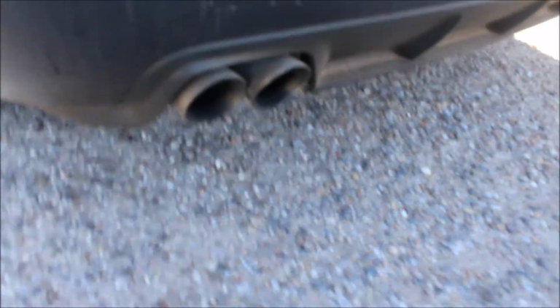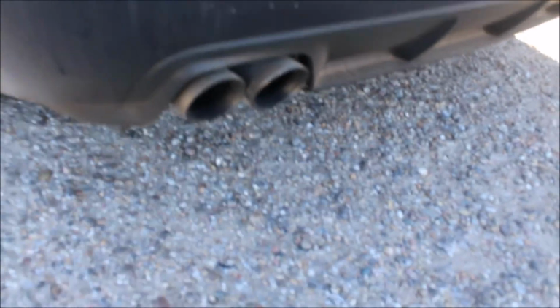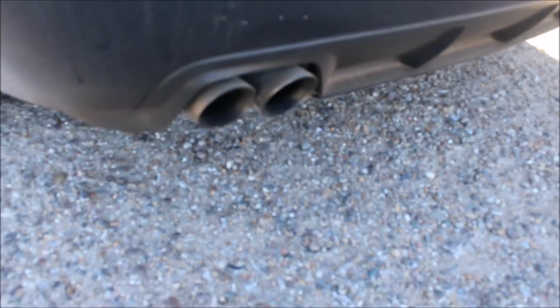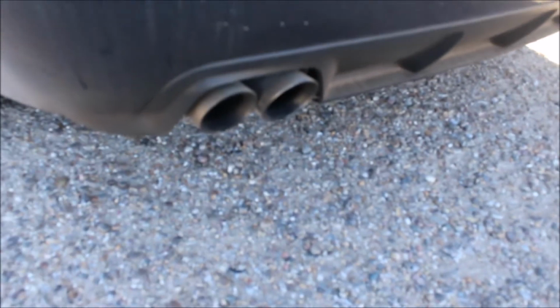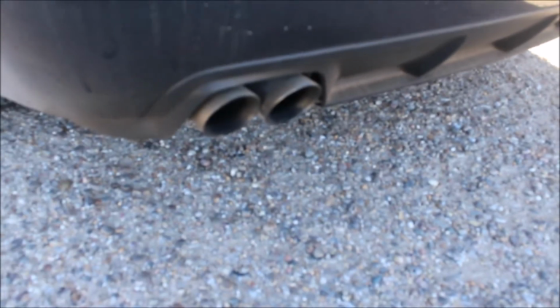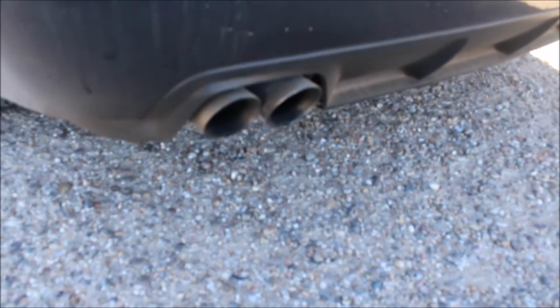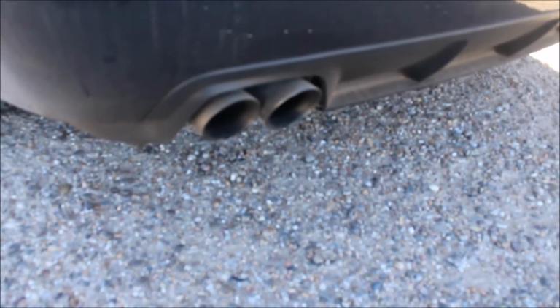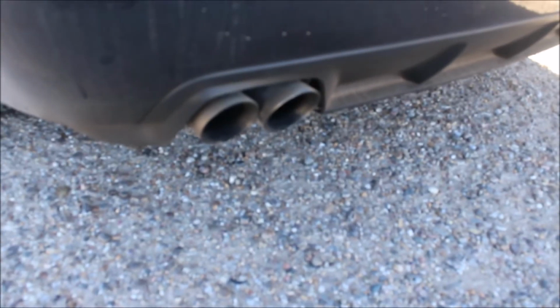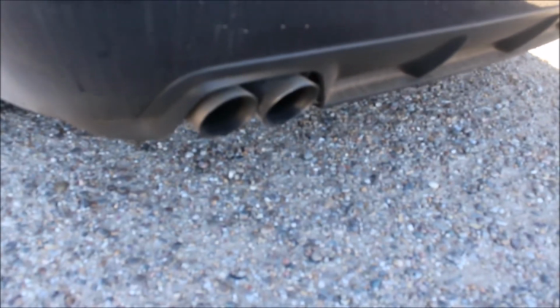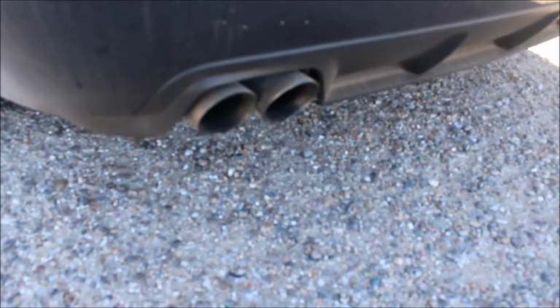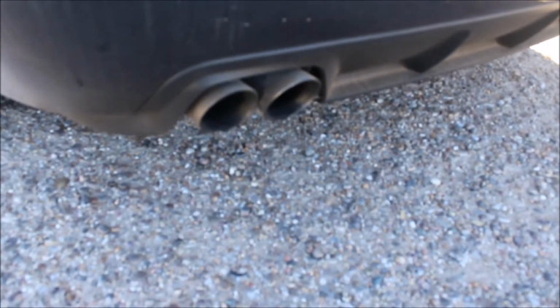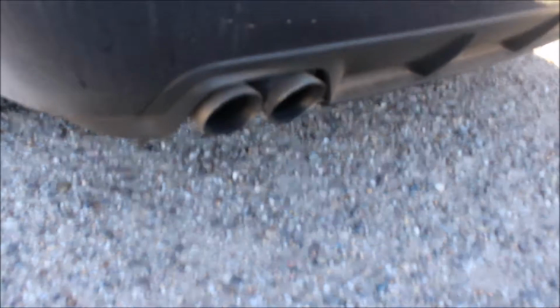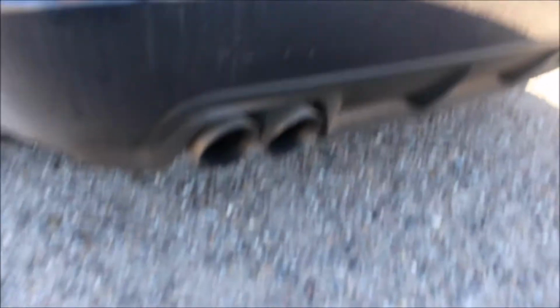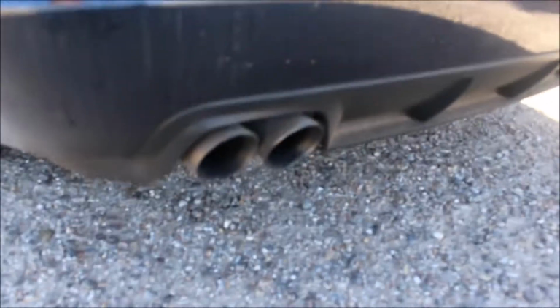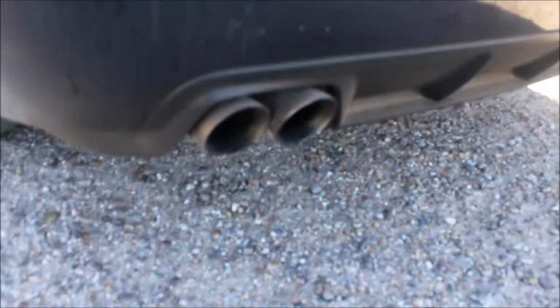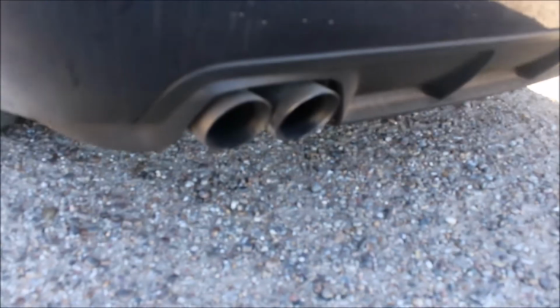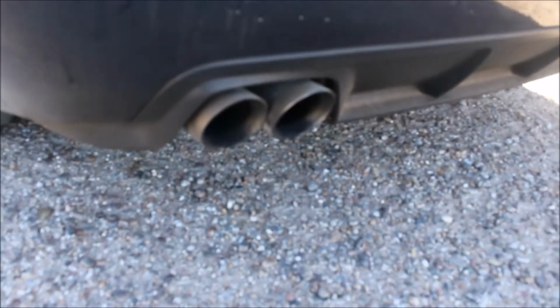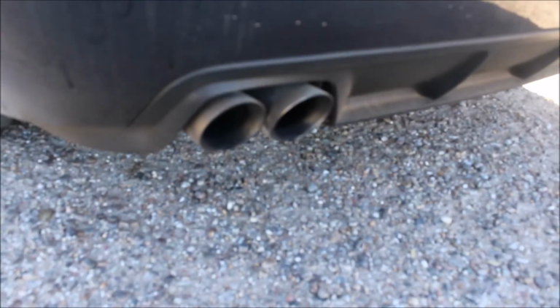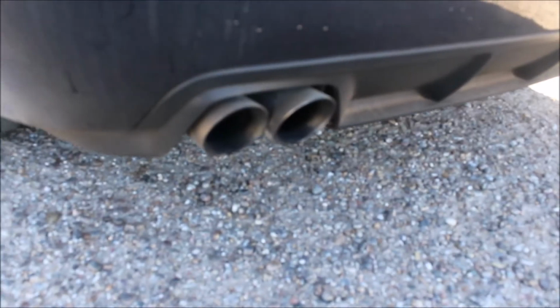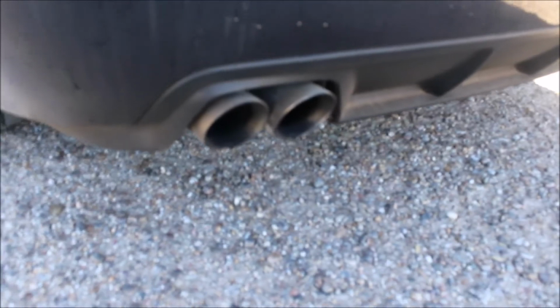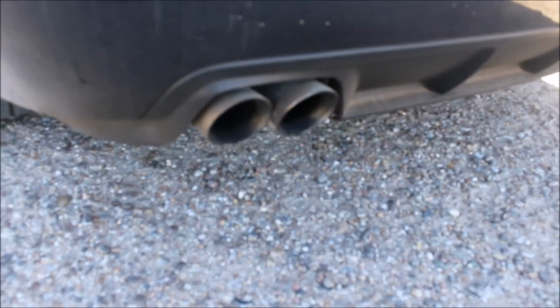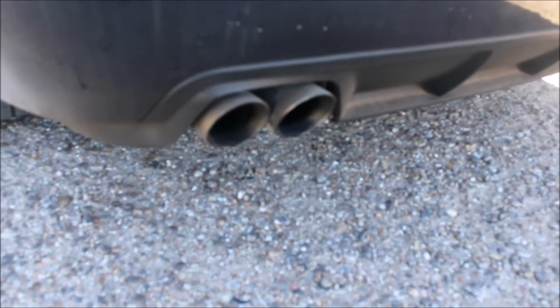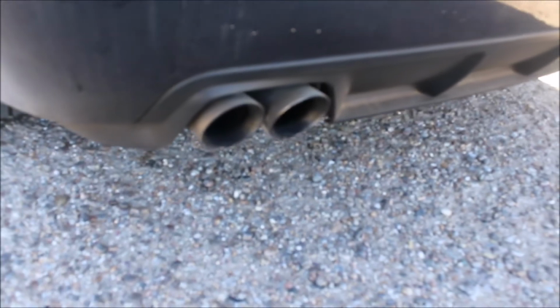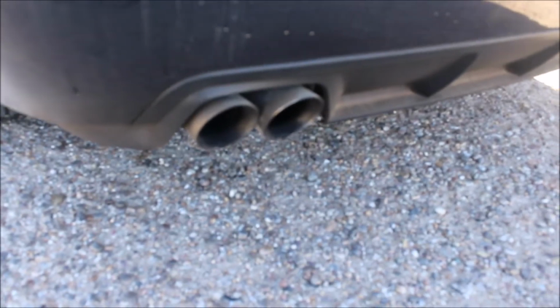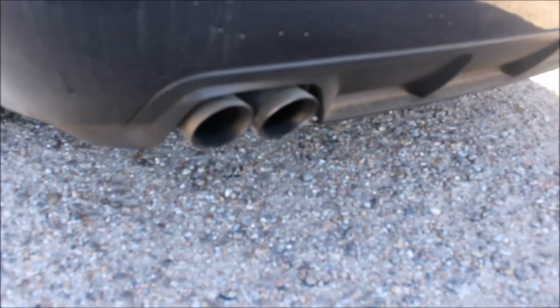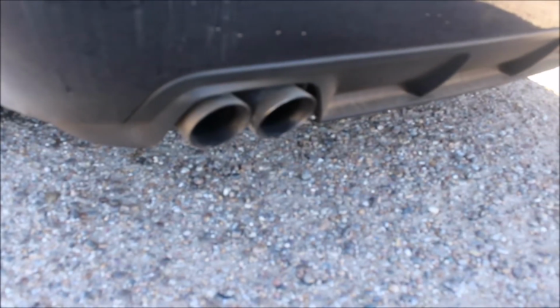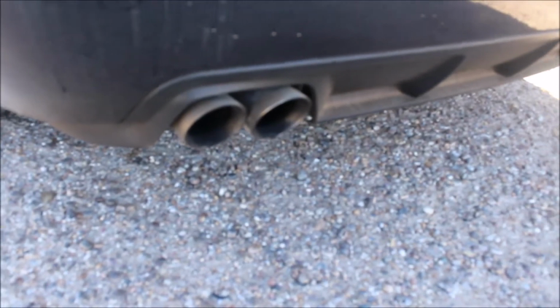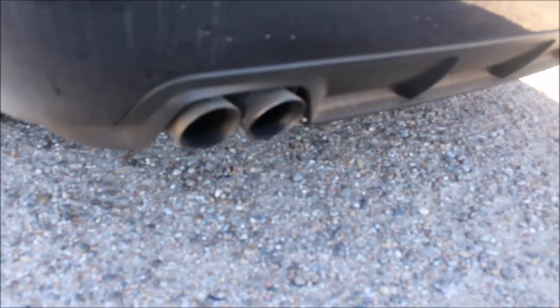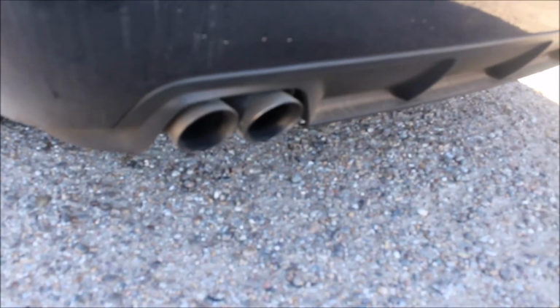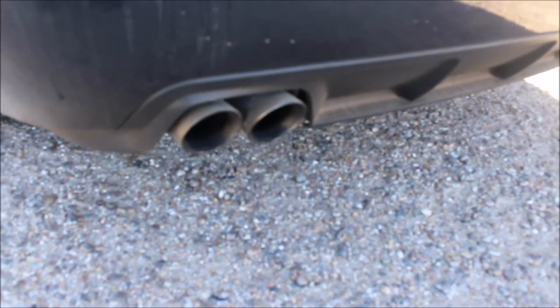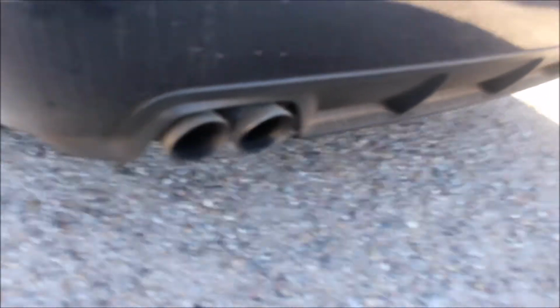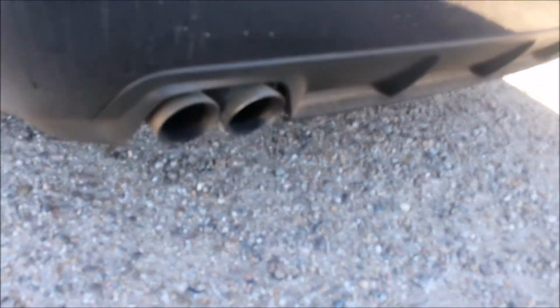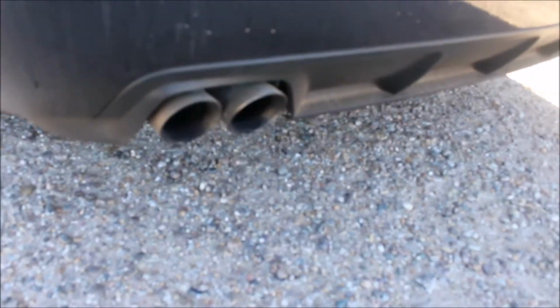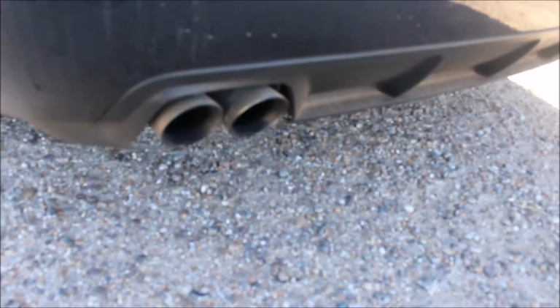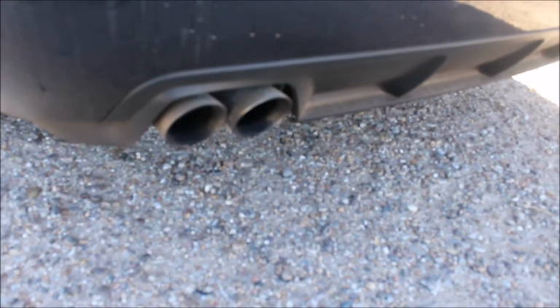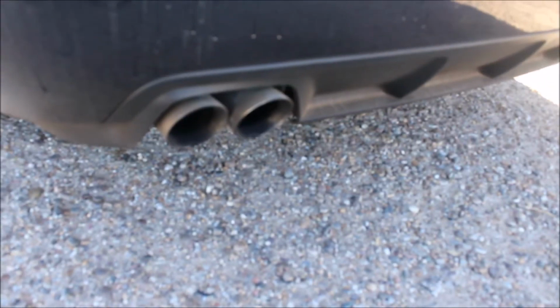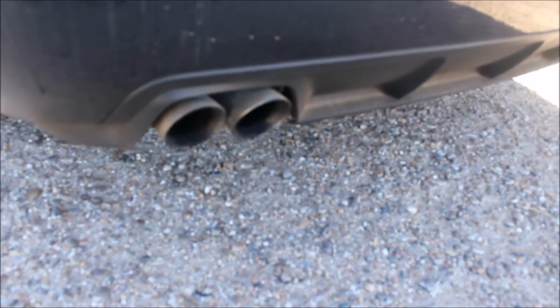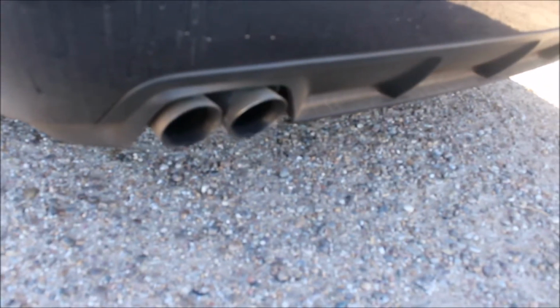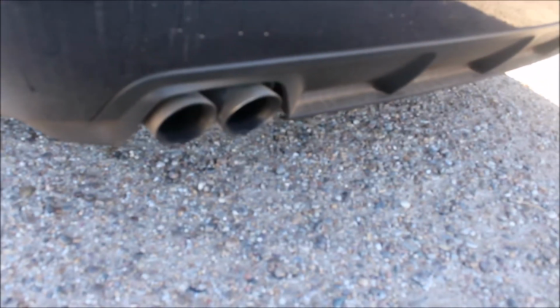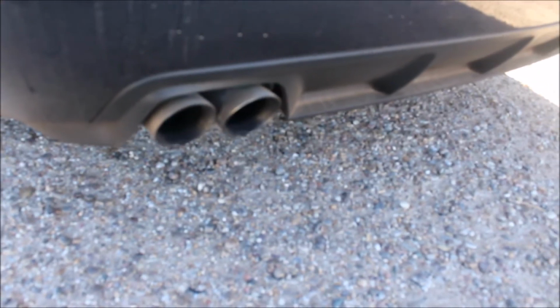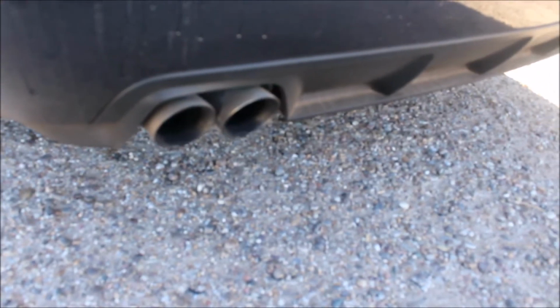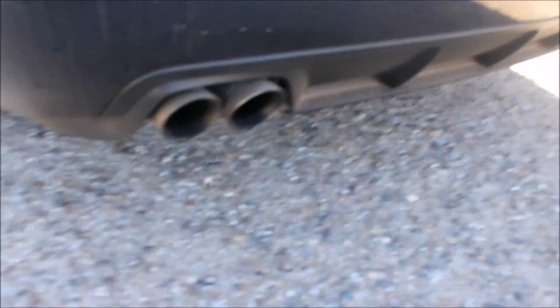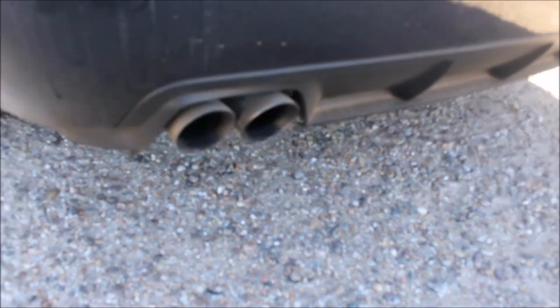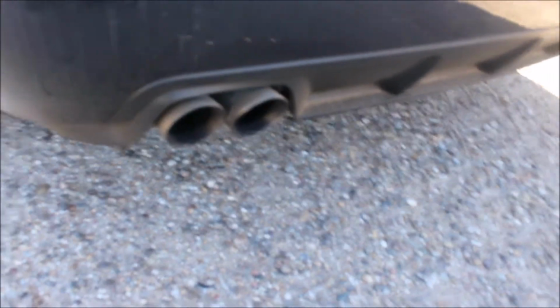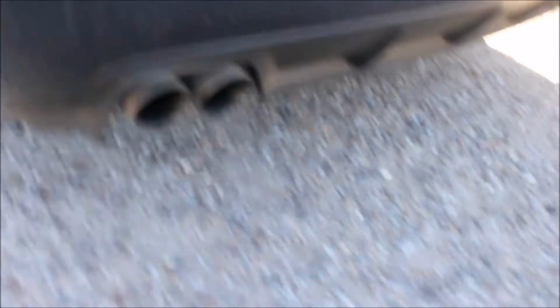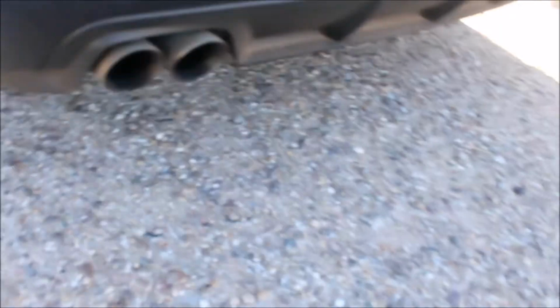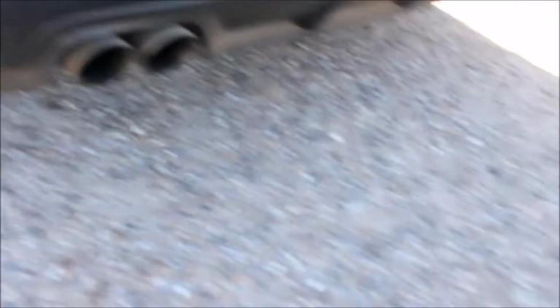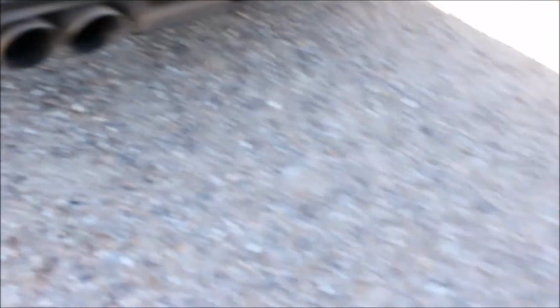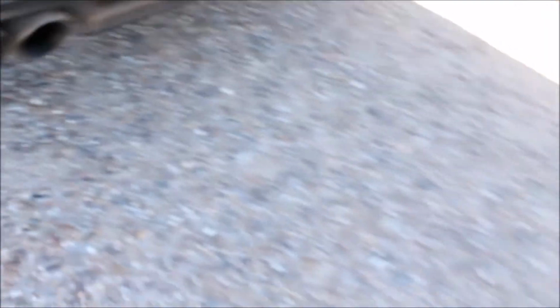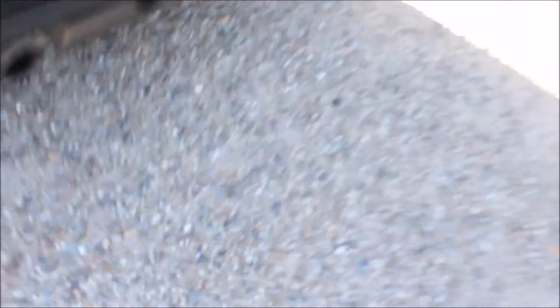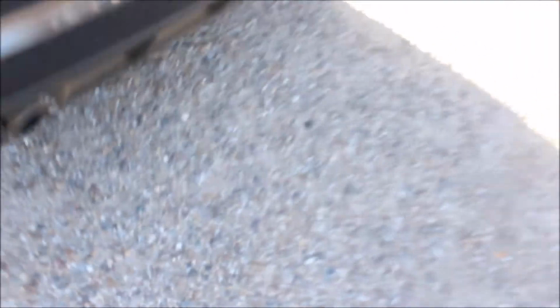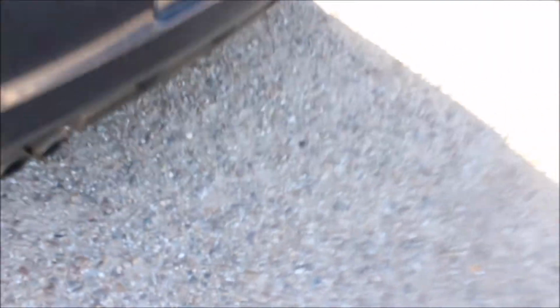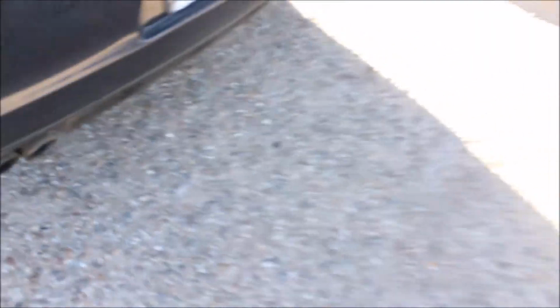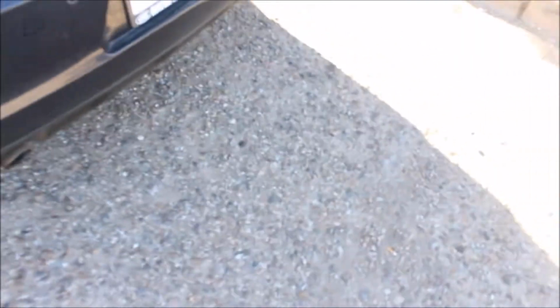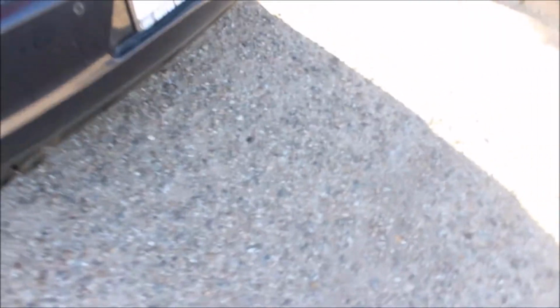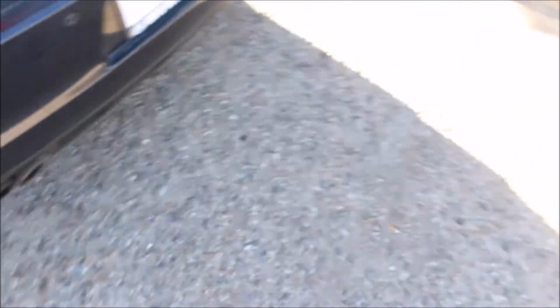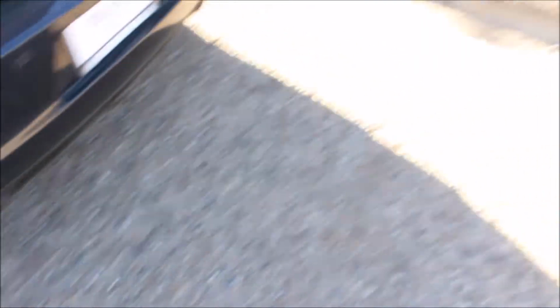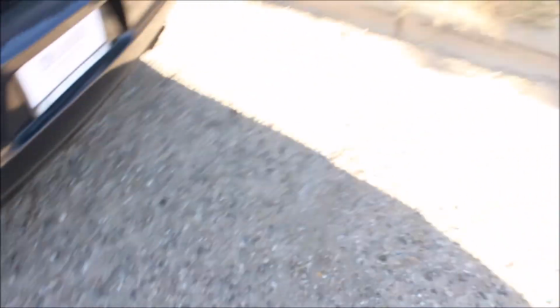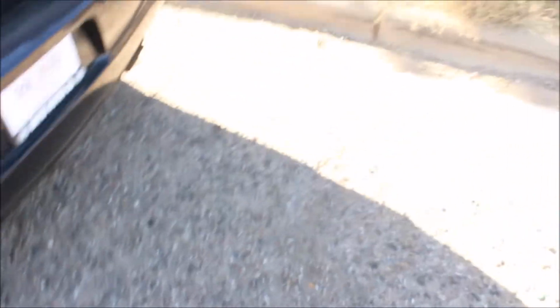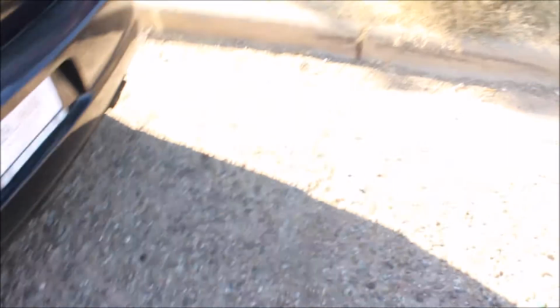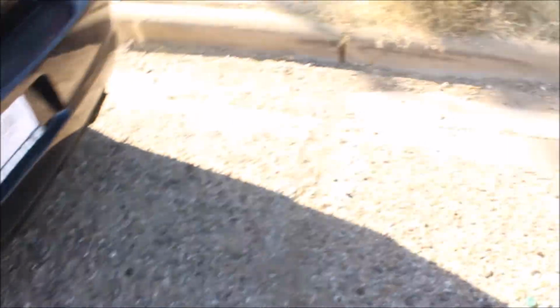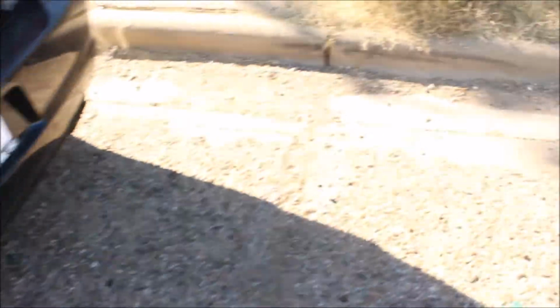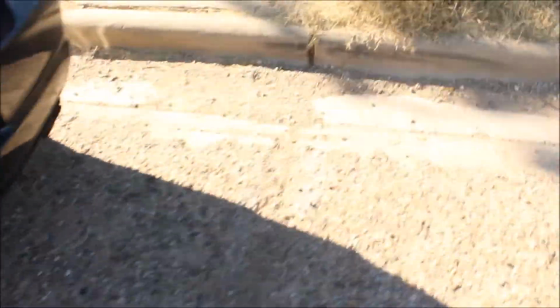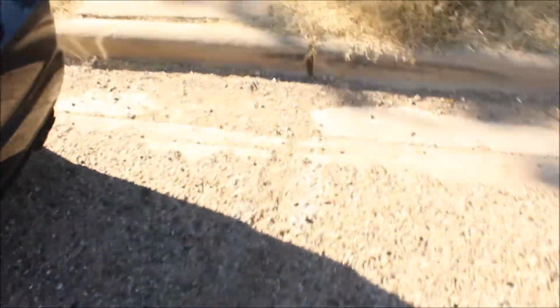There are the tips that came on it, so it's not stock exhaust — I don't know what it is yet though, haven't got under there and looked.